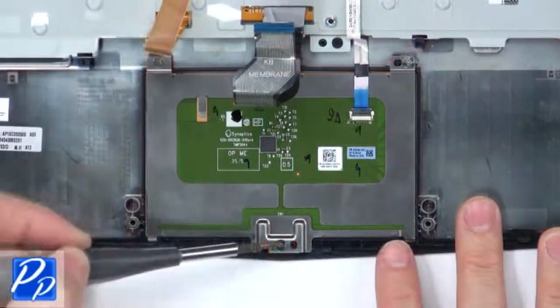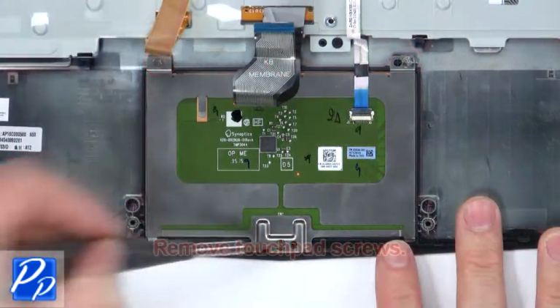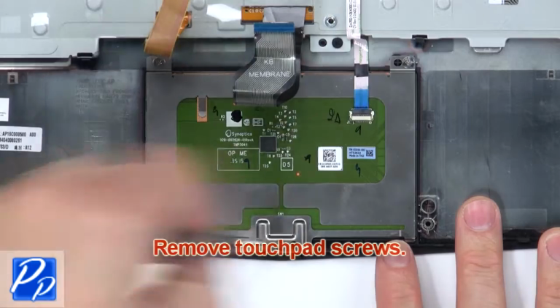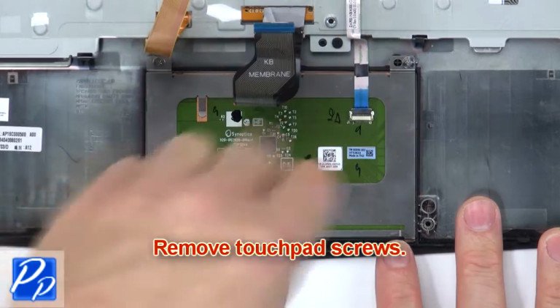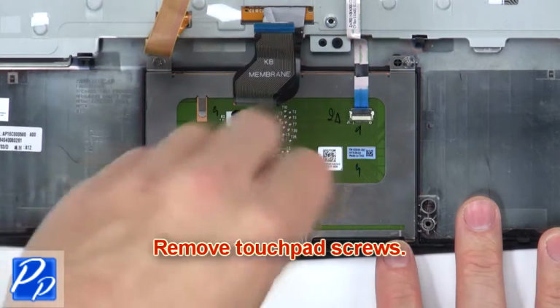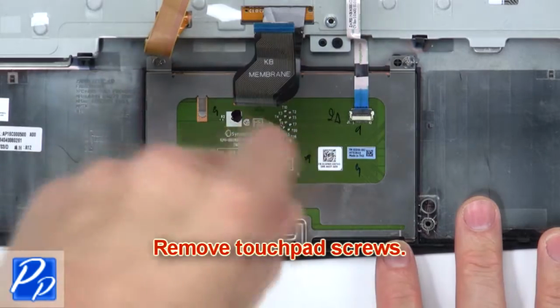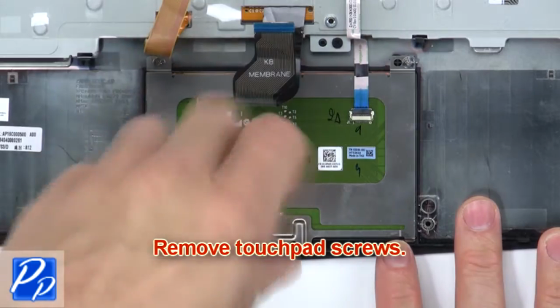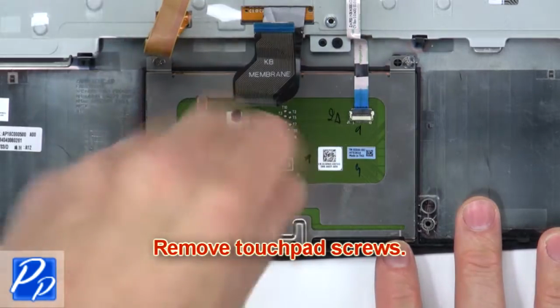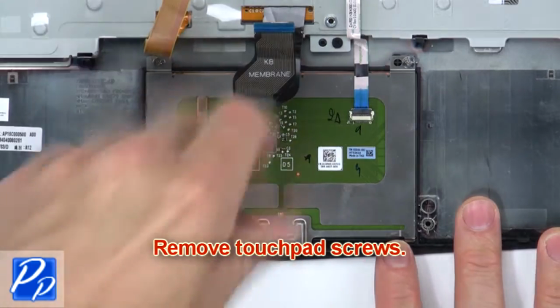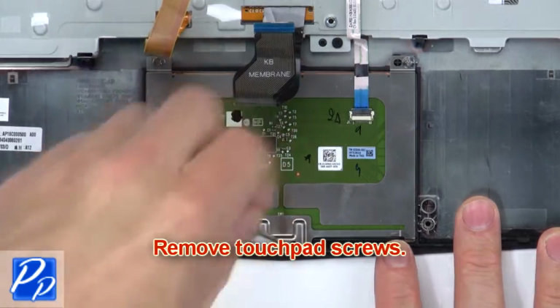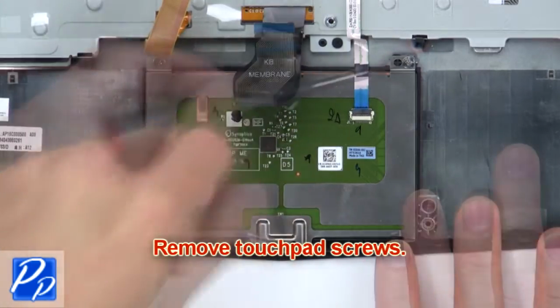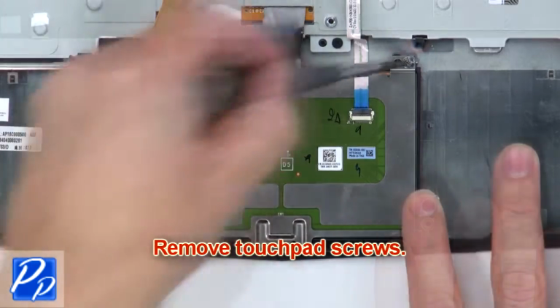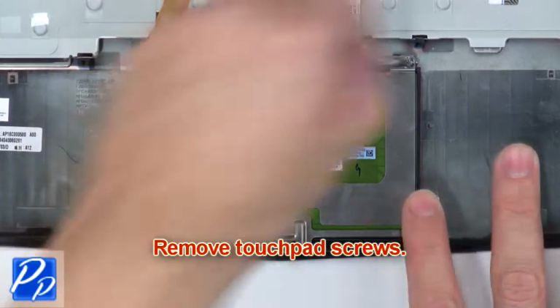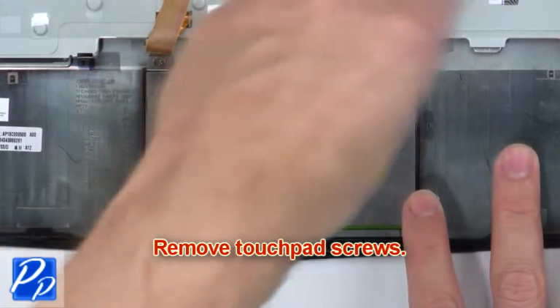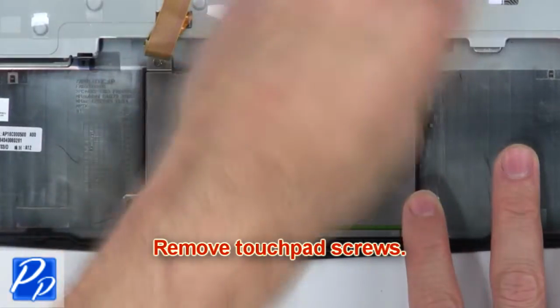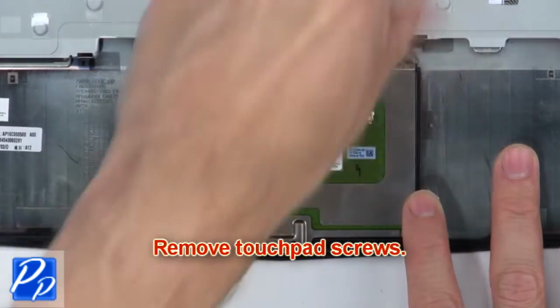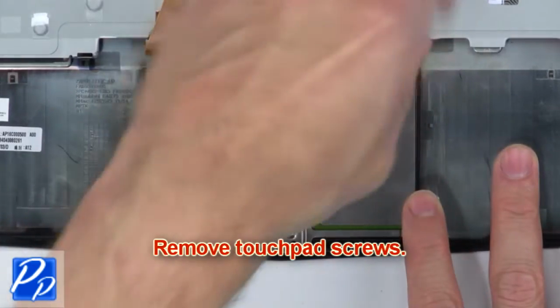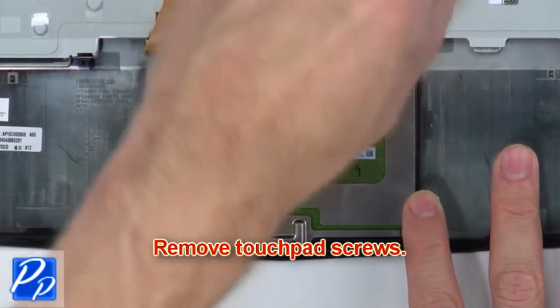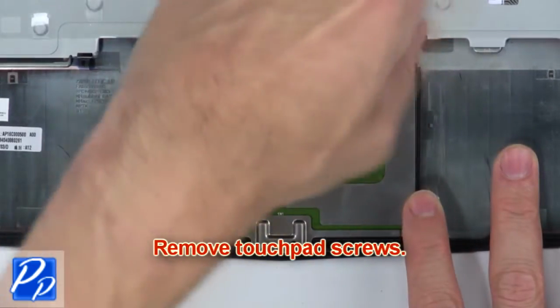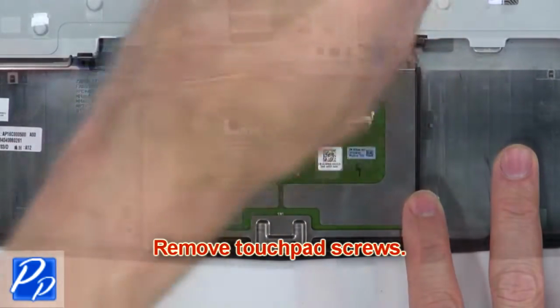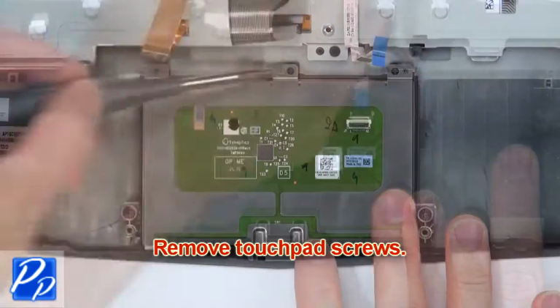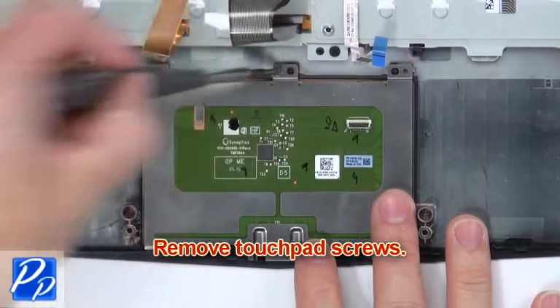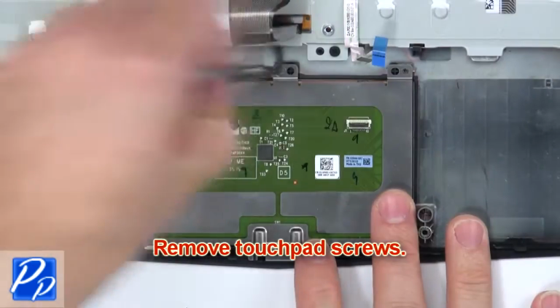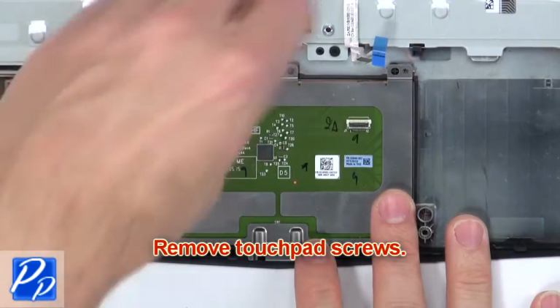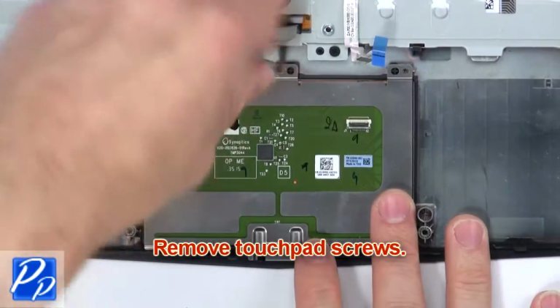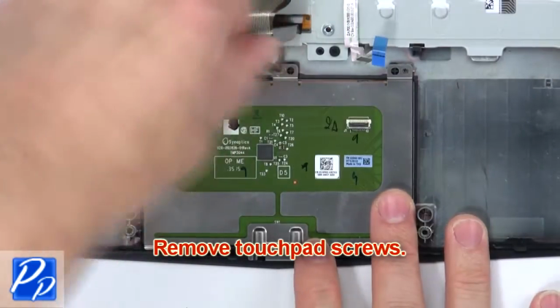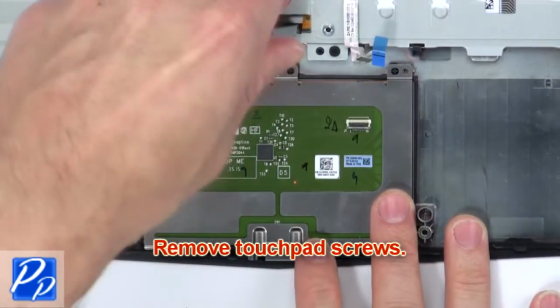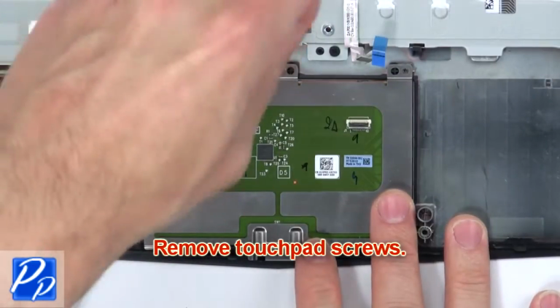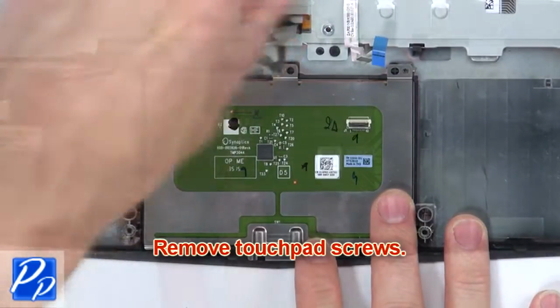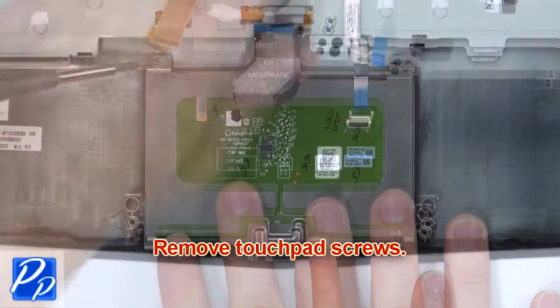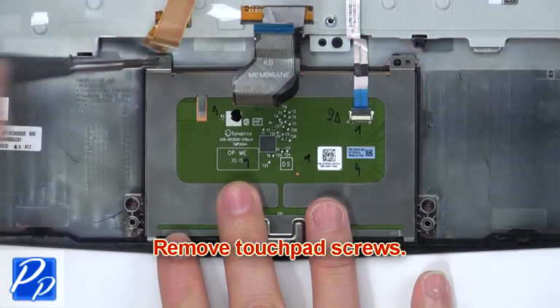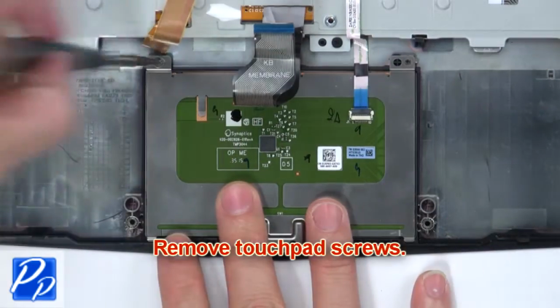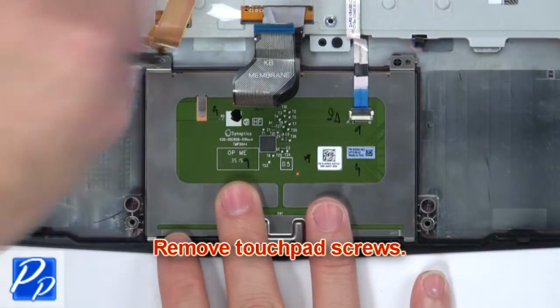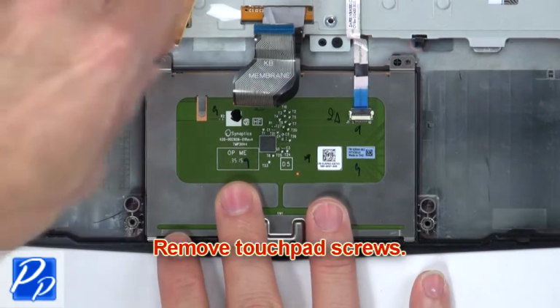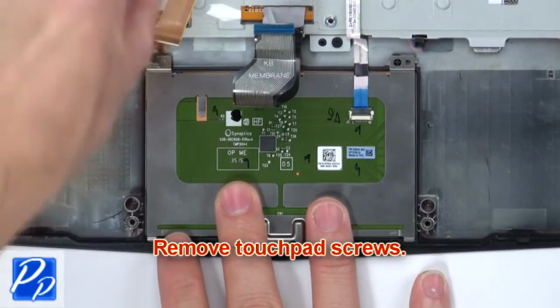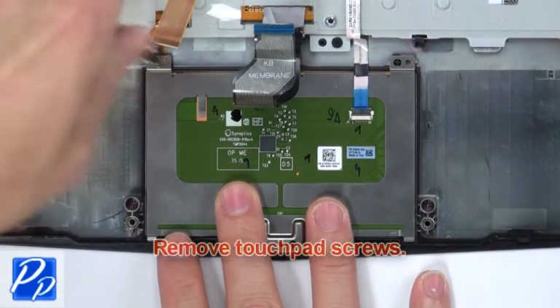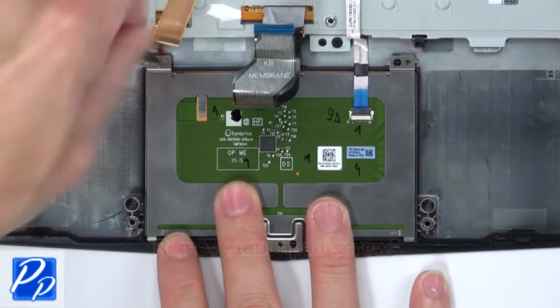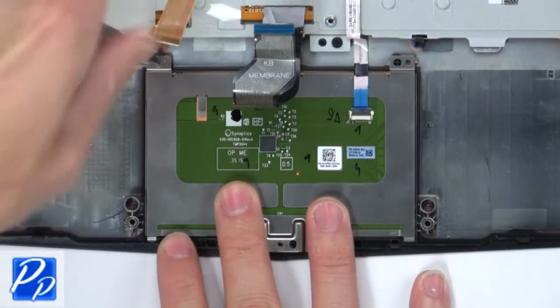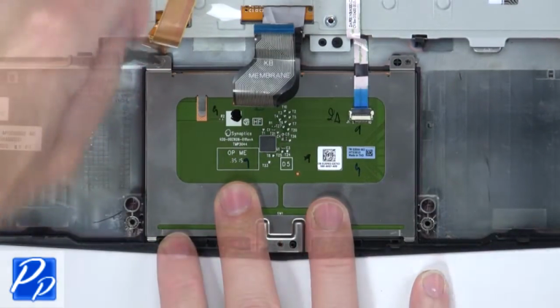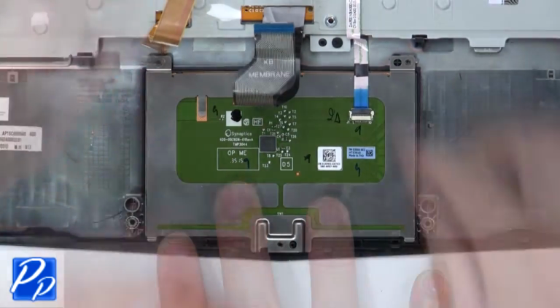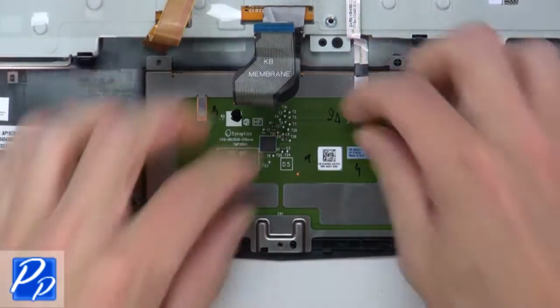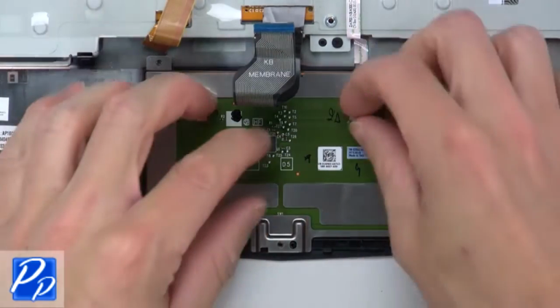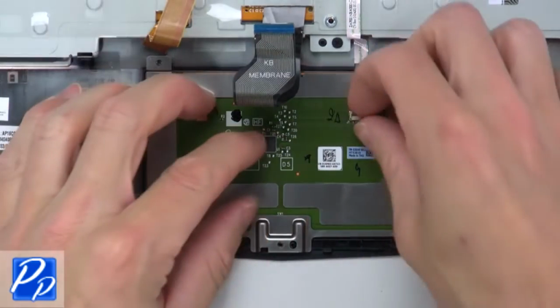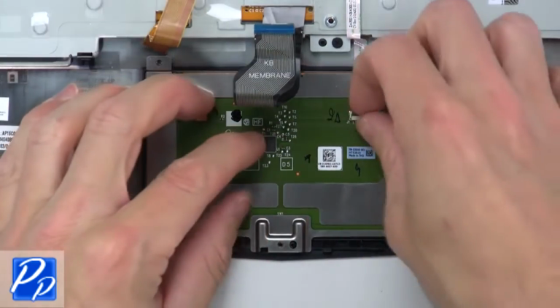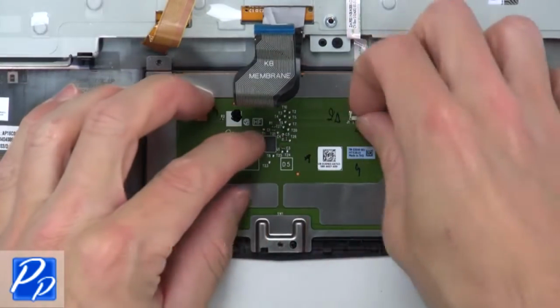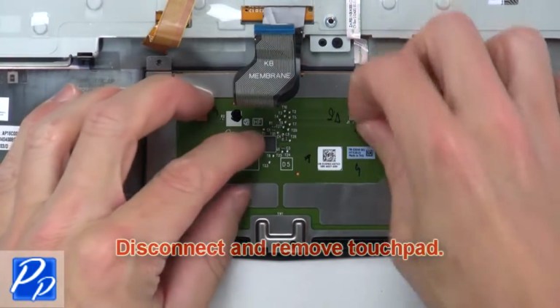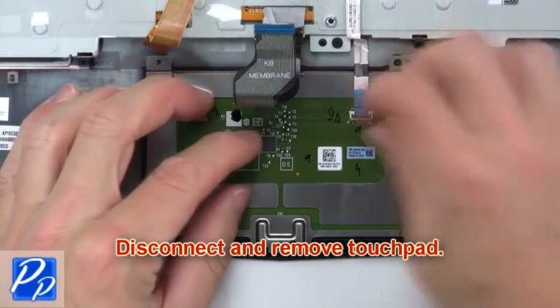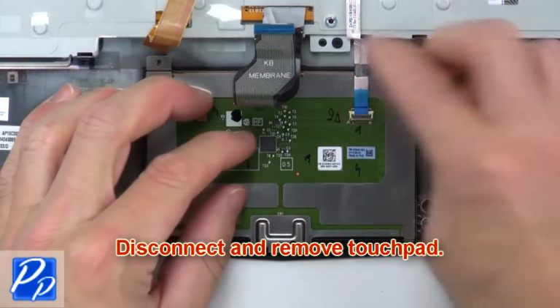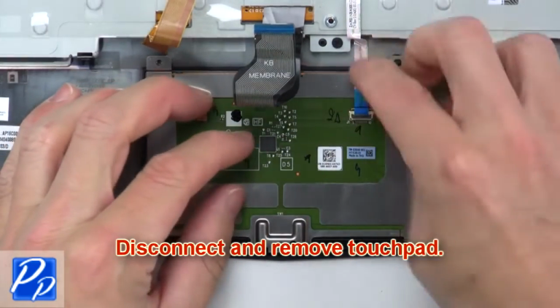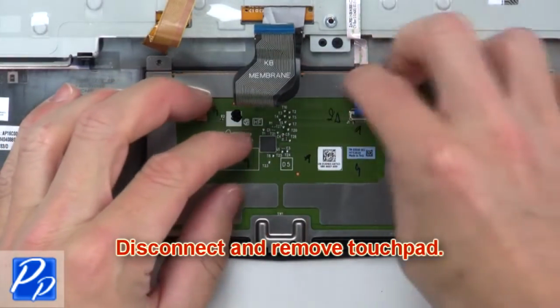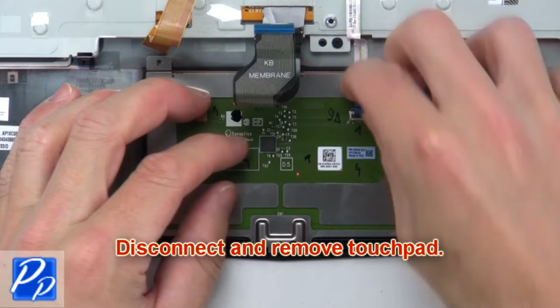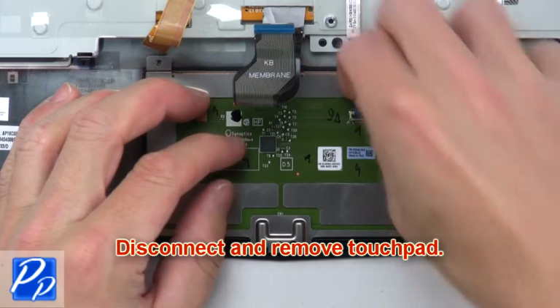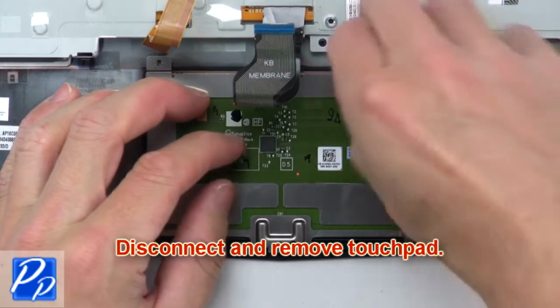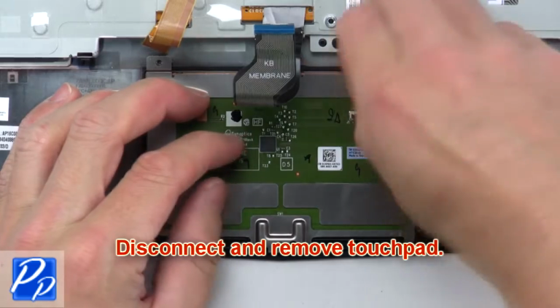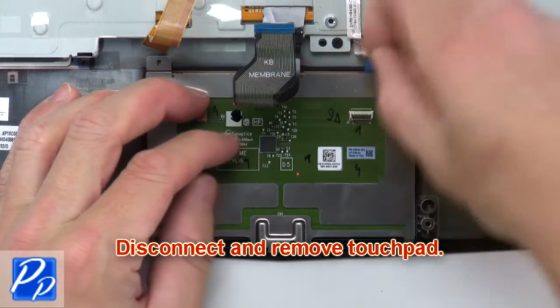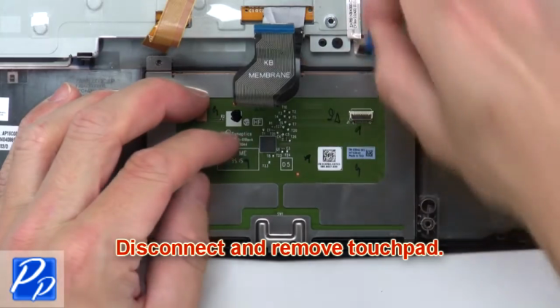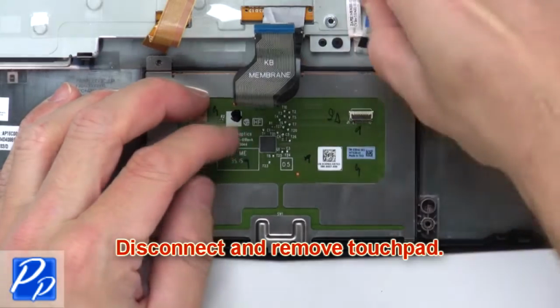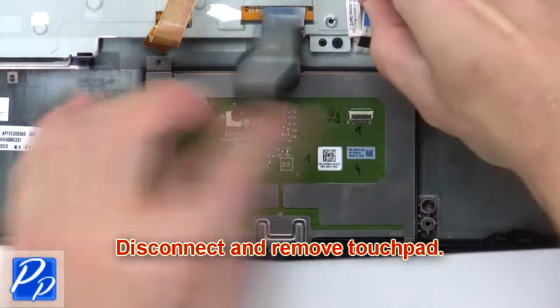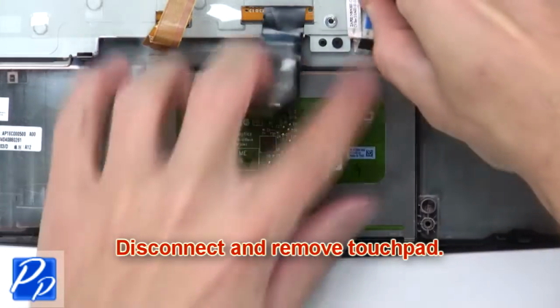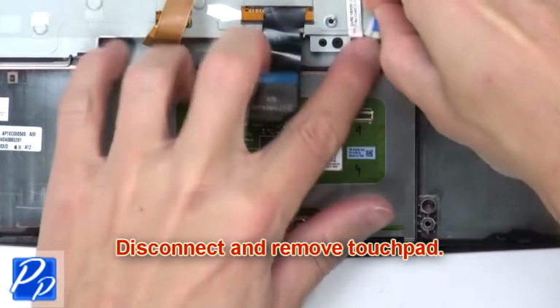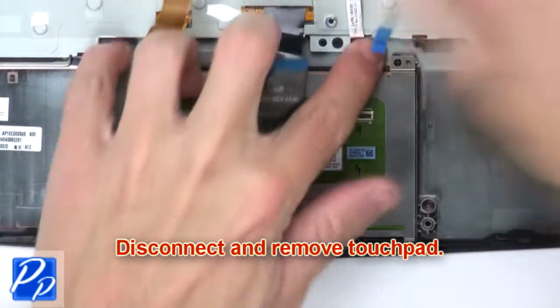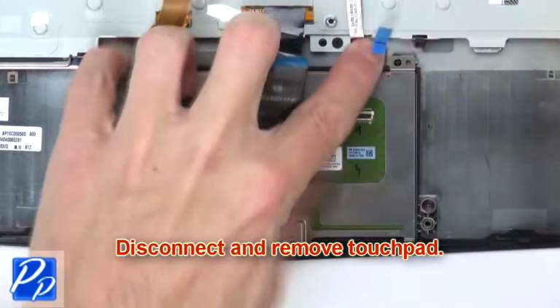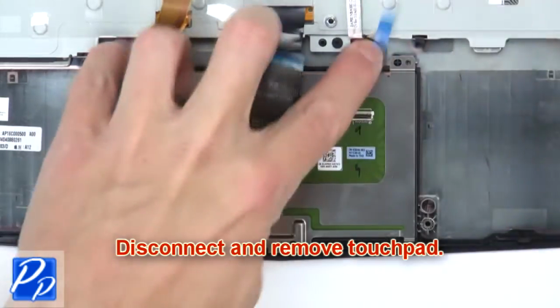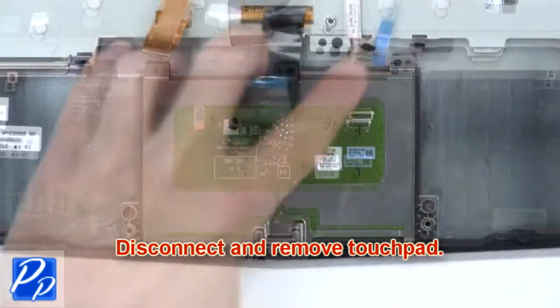Now remove the touchpad screws. Then disconnect and remove the touchpad.